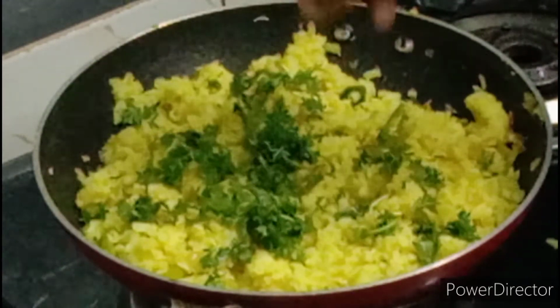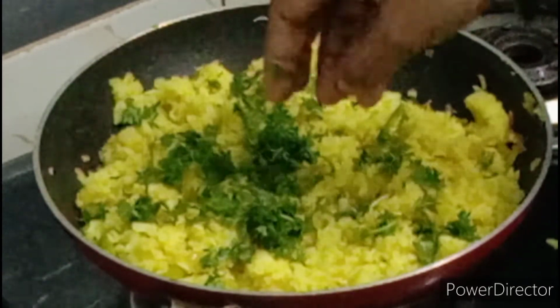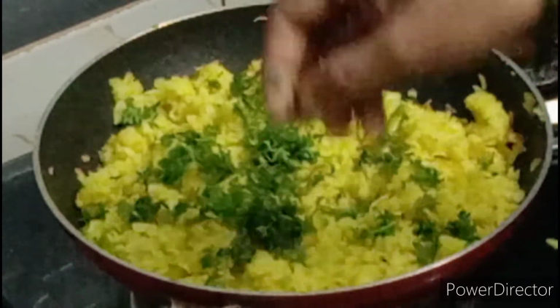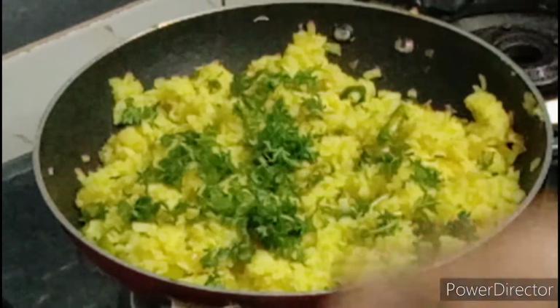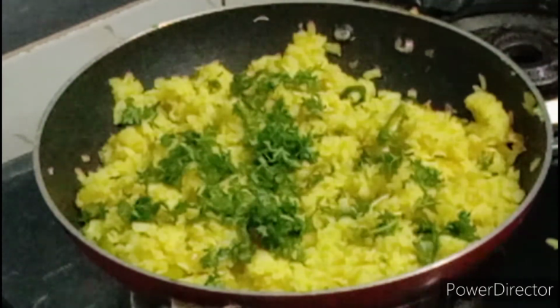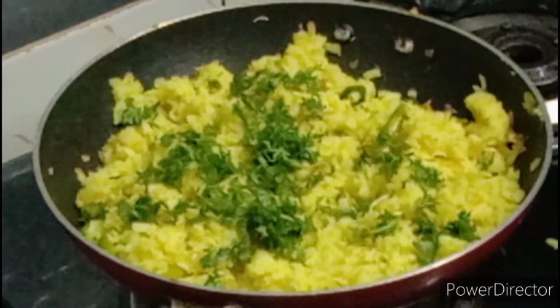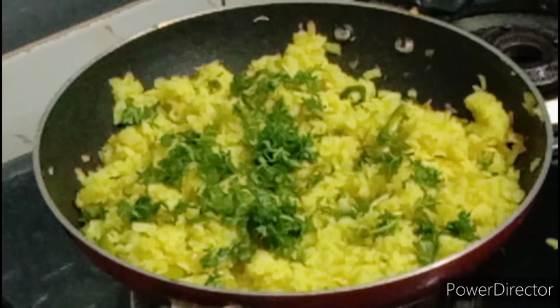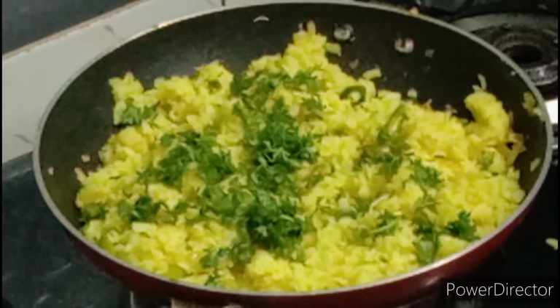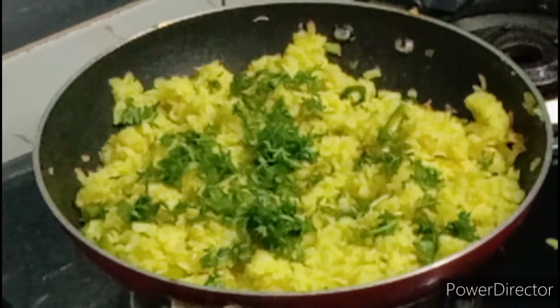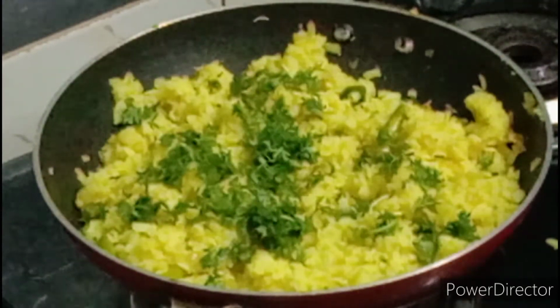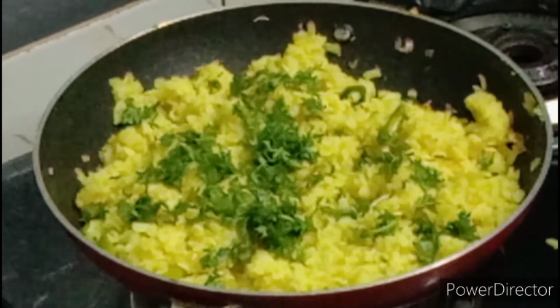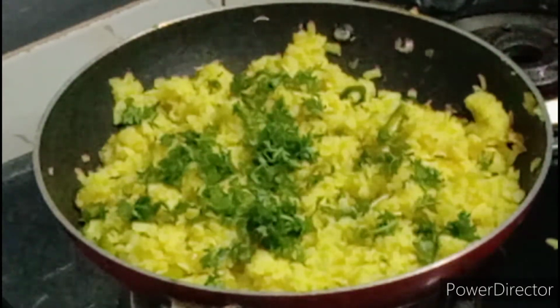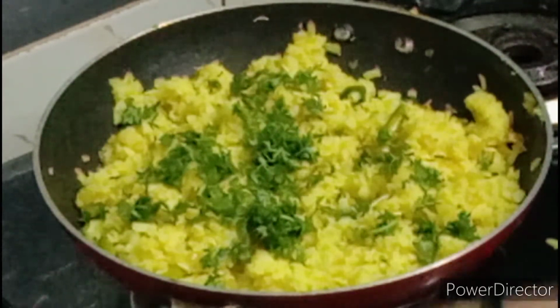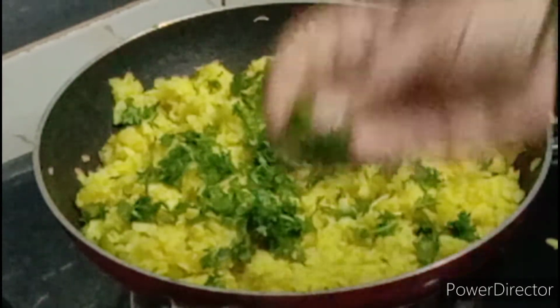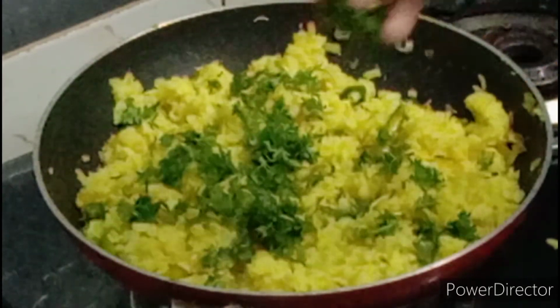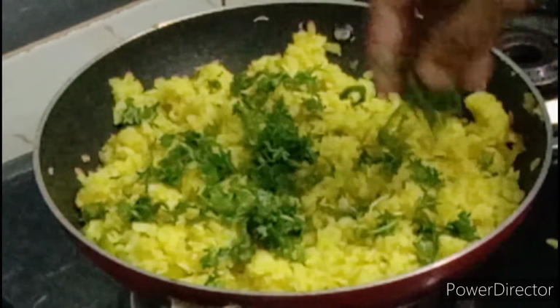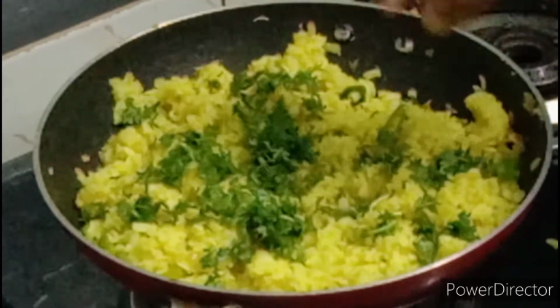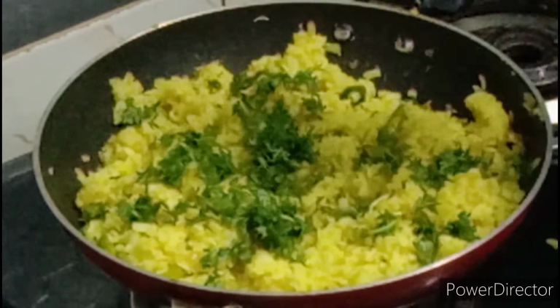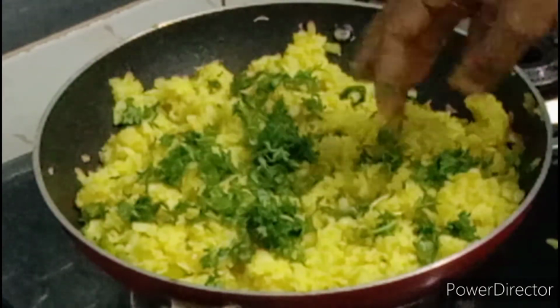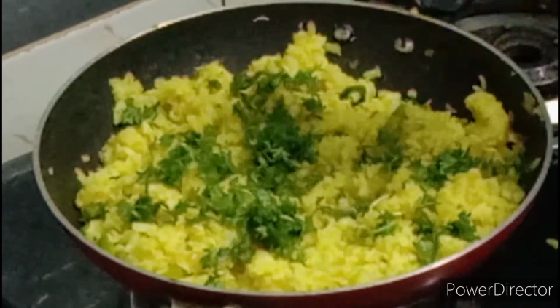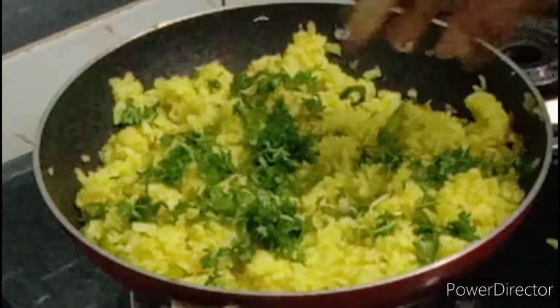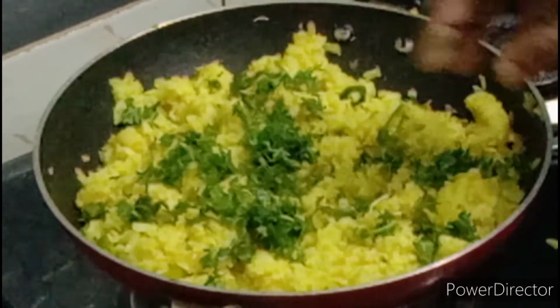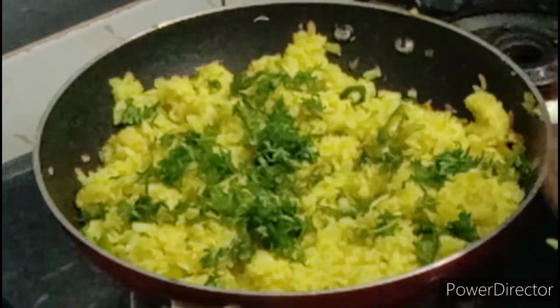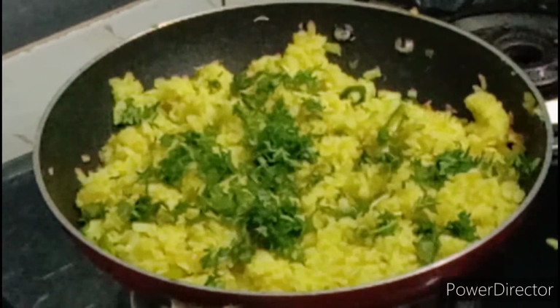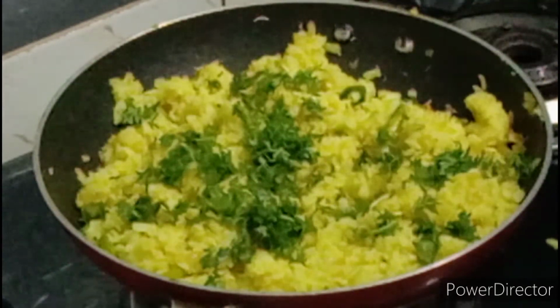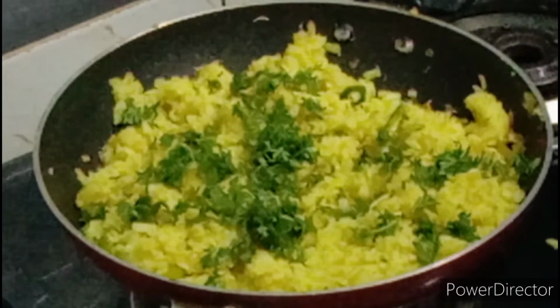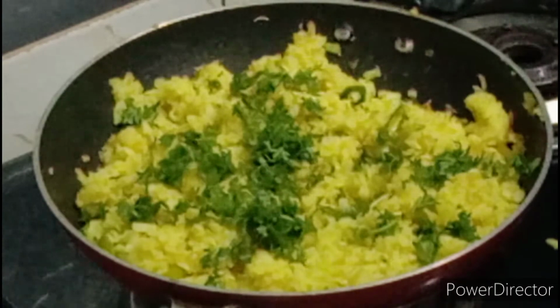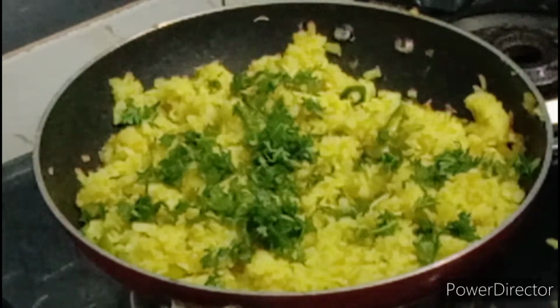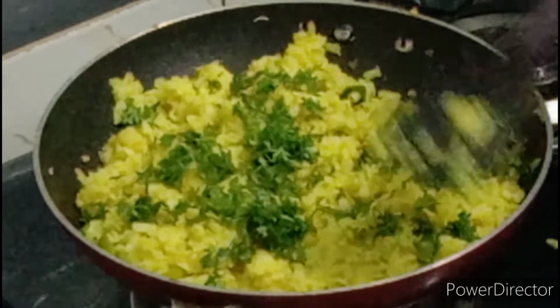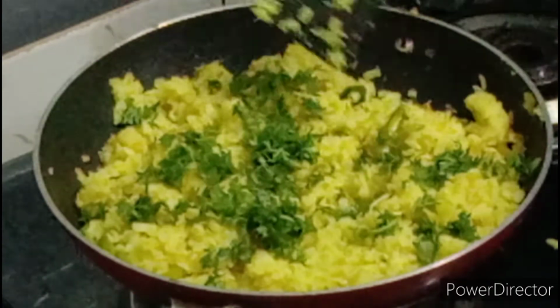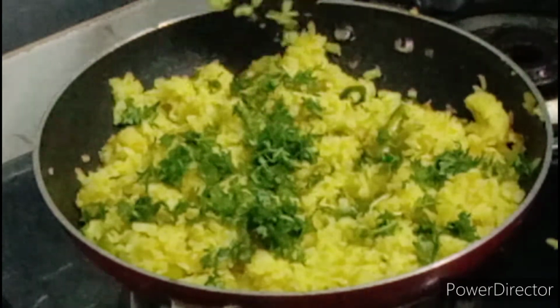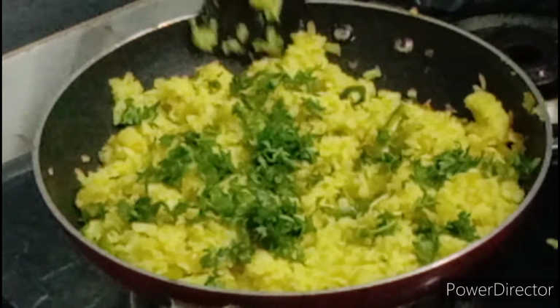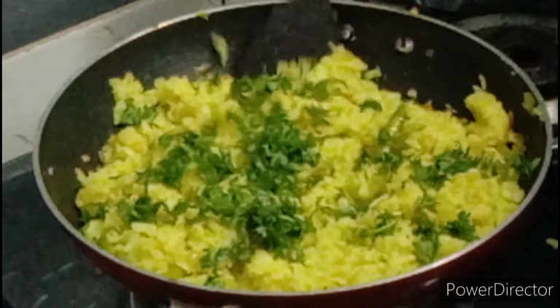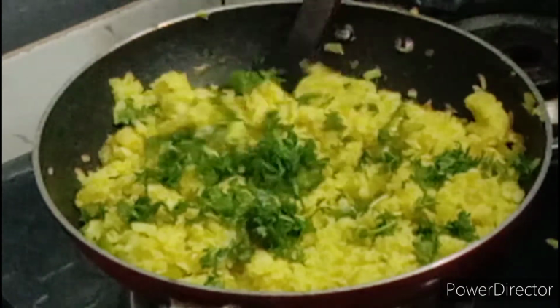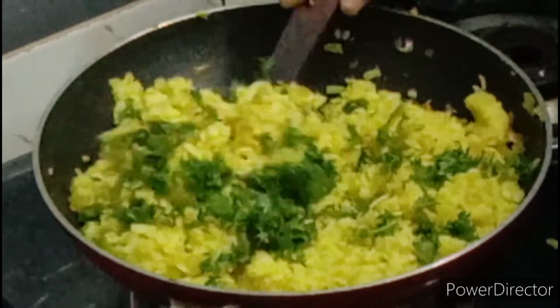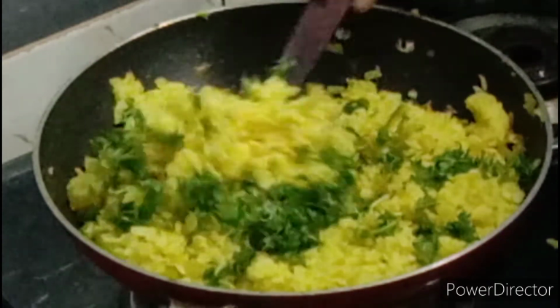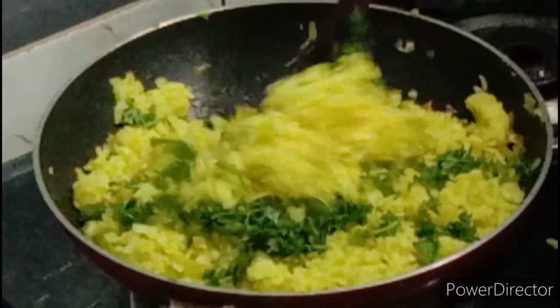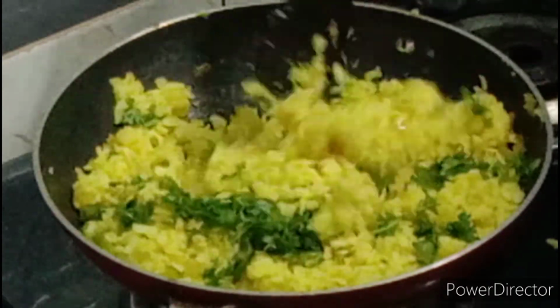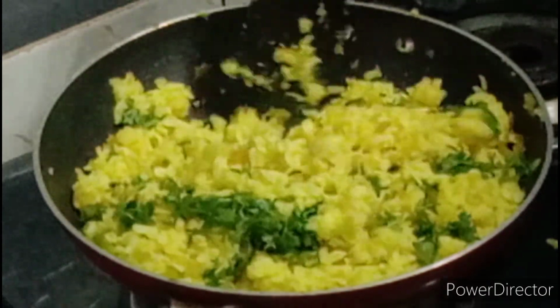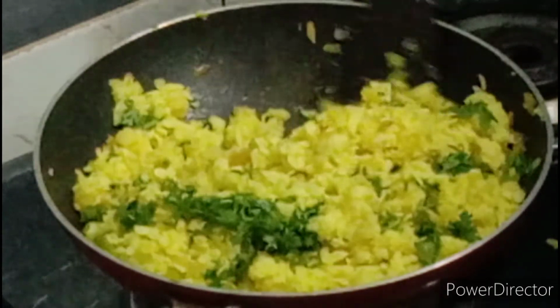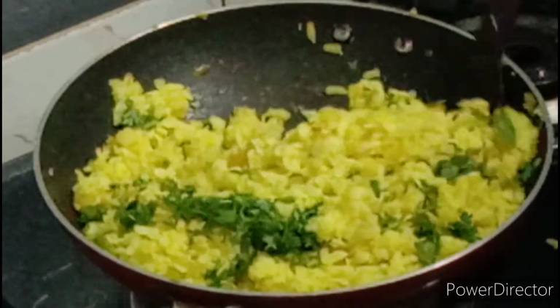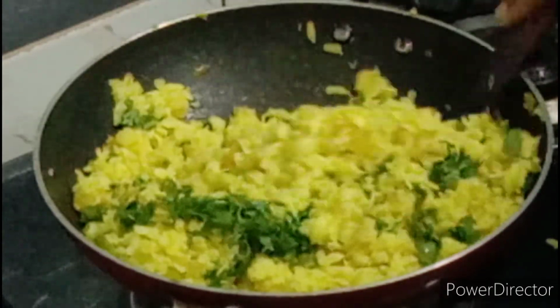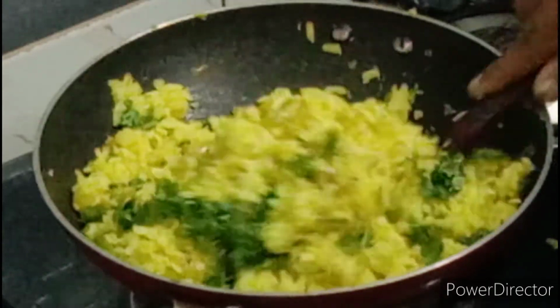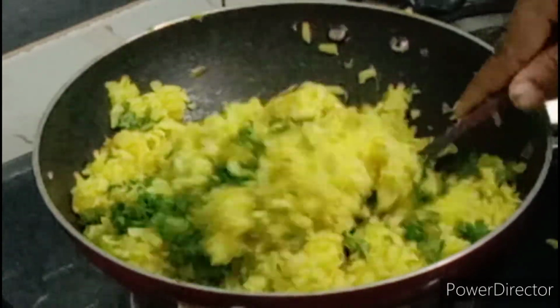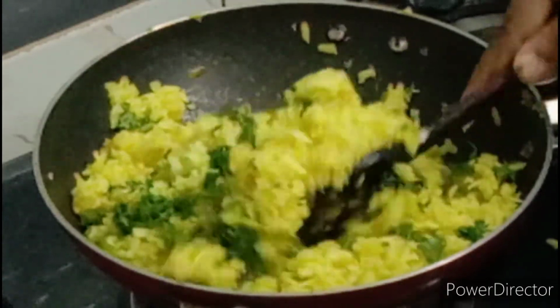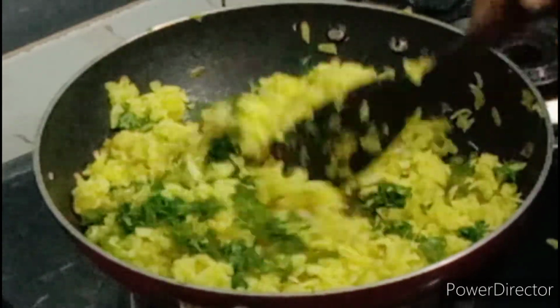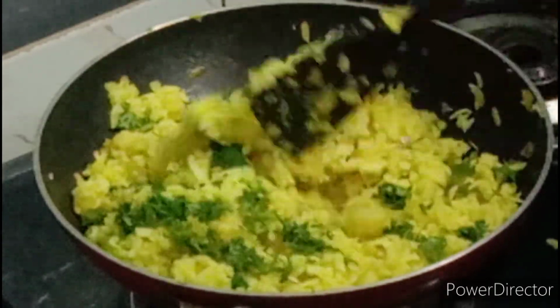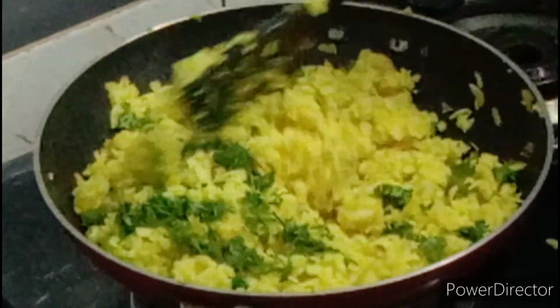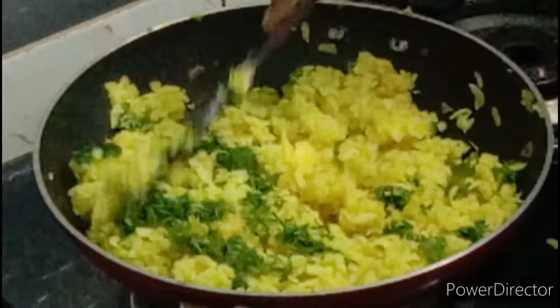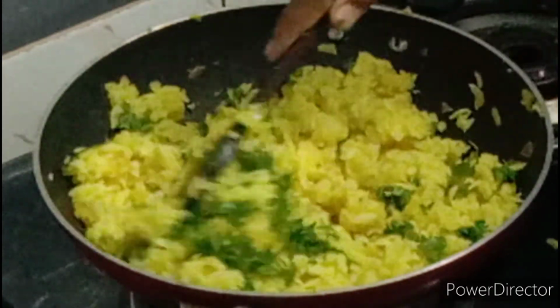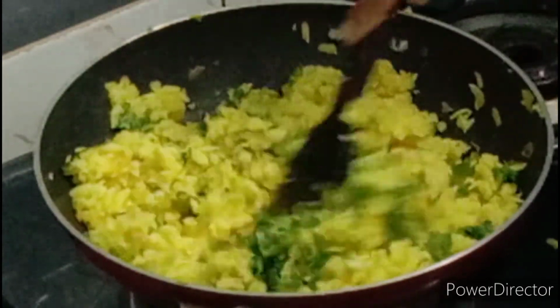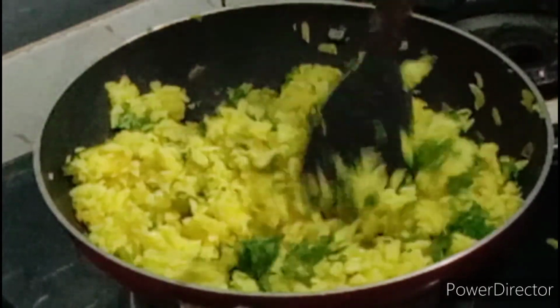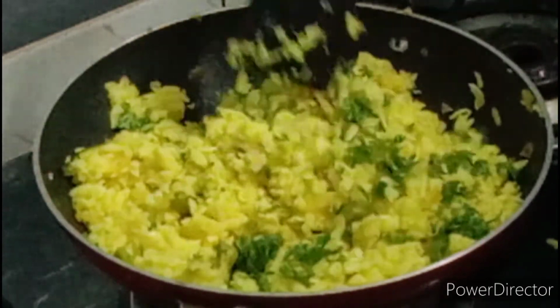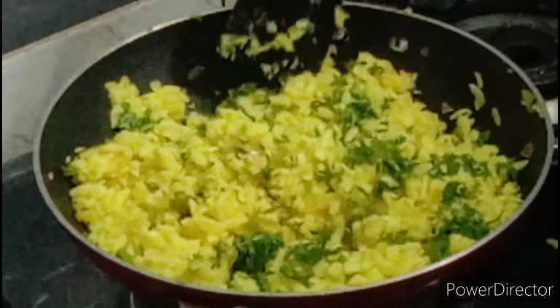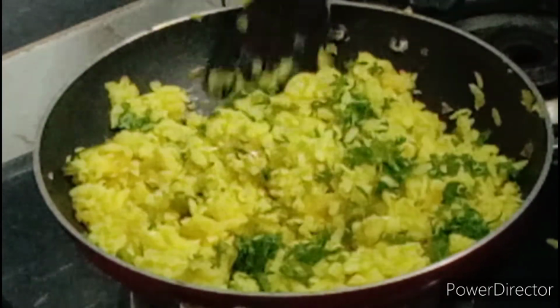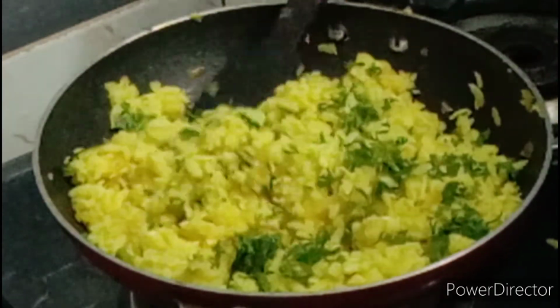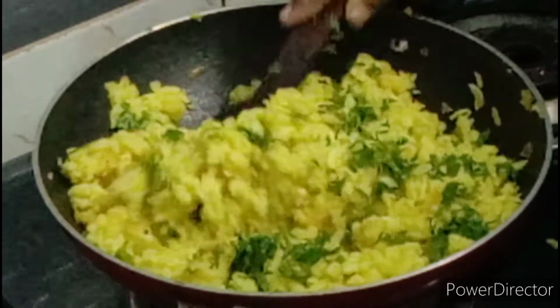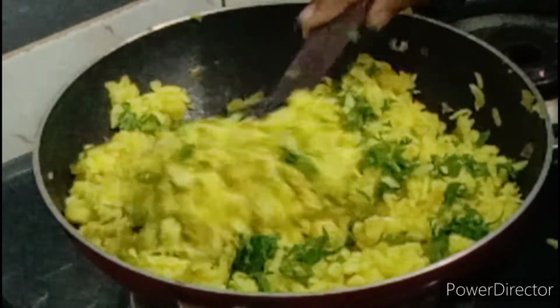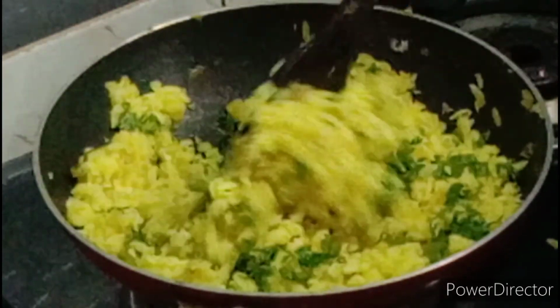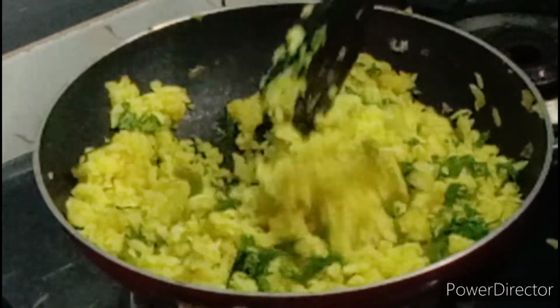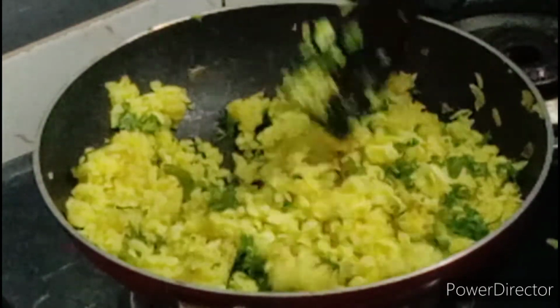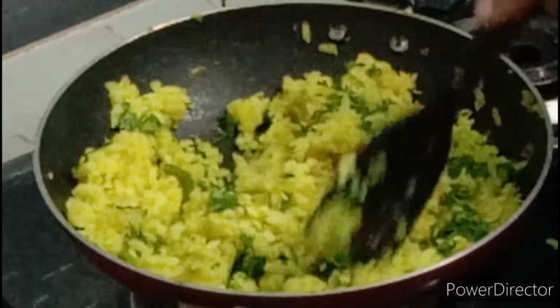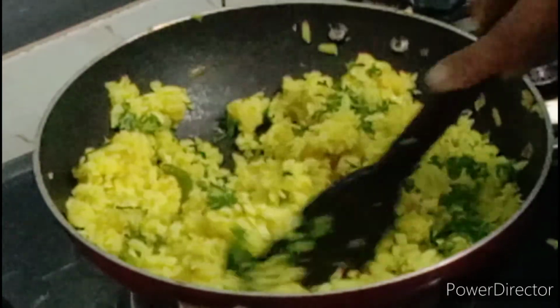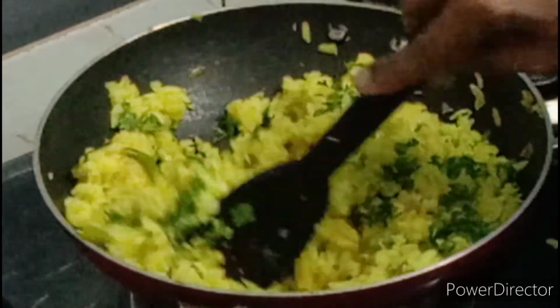Add the rice and the raisins and the rice. Add the rice and the rice.